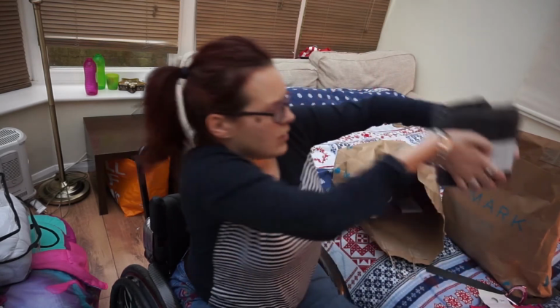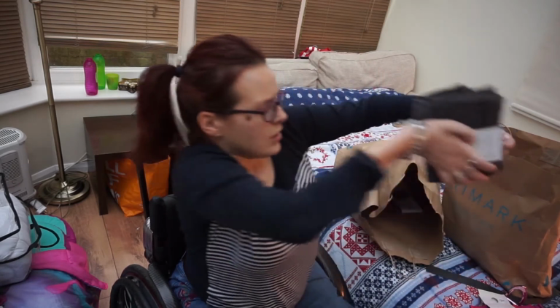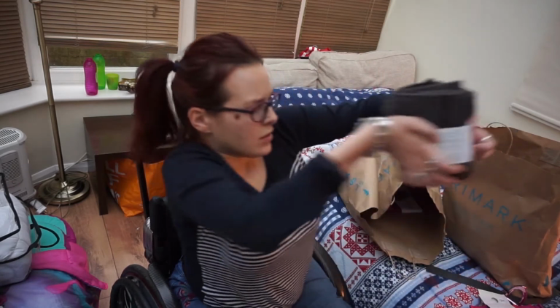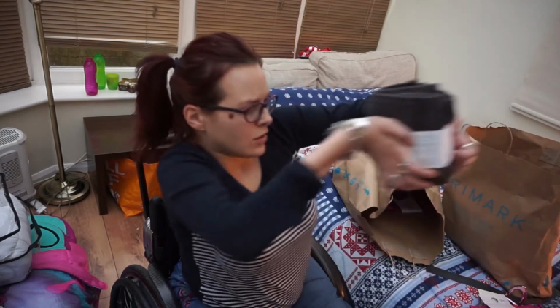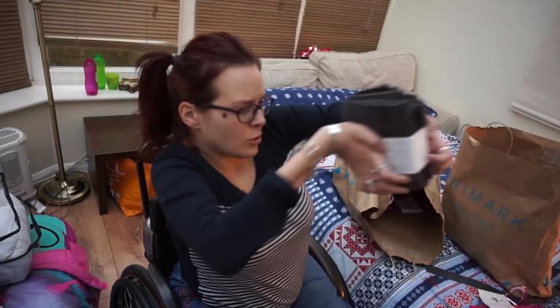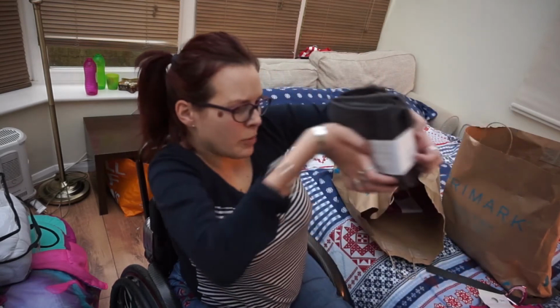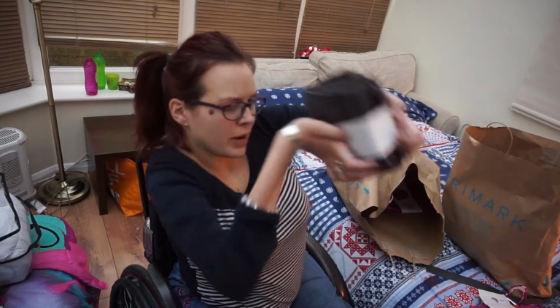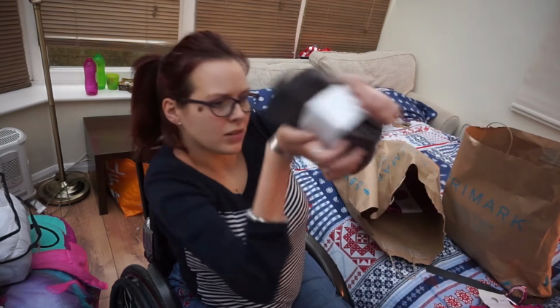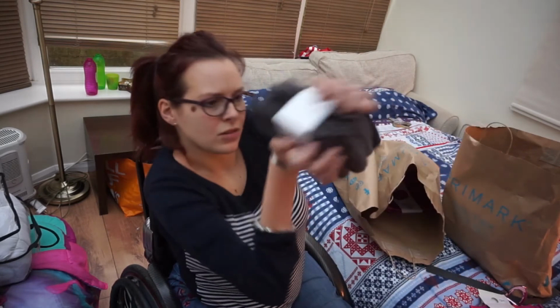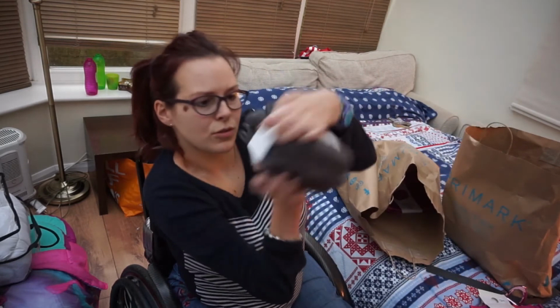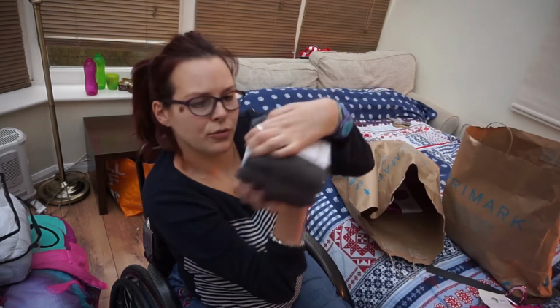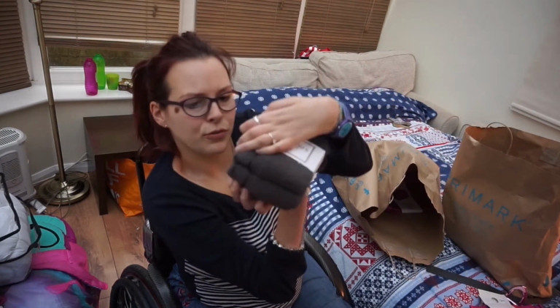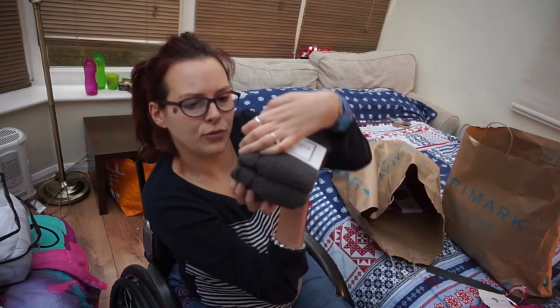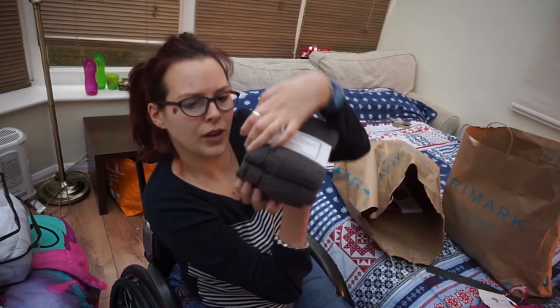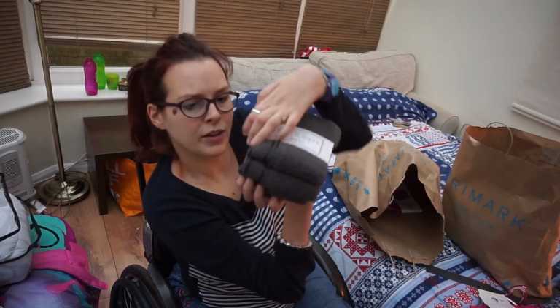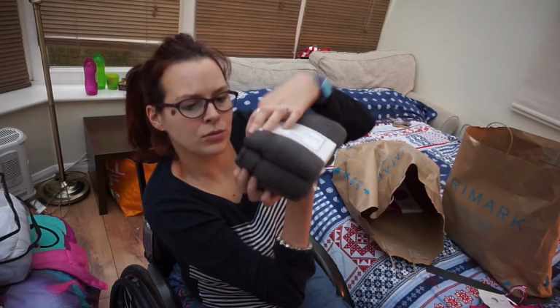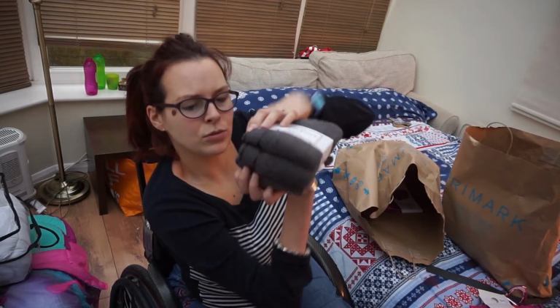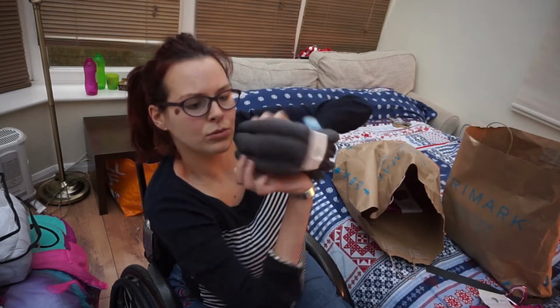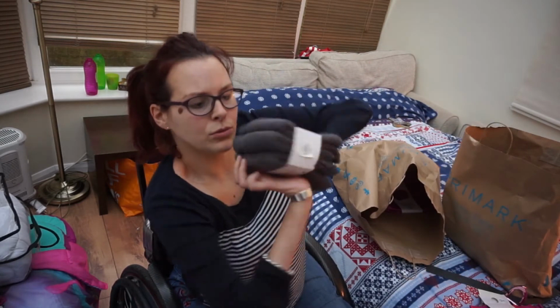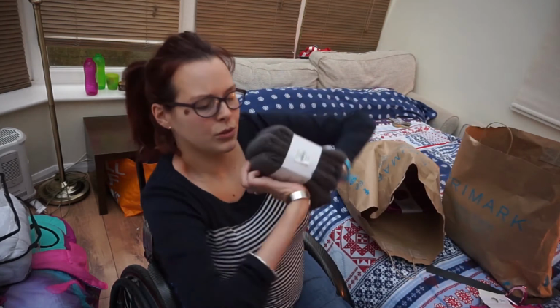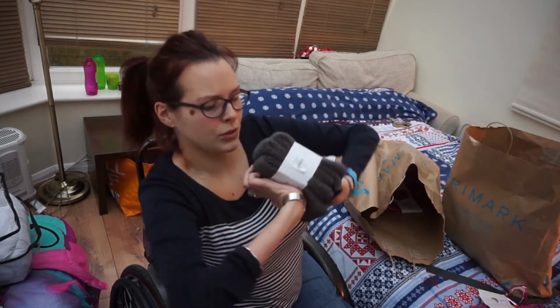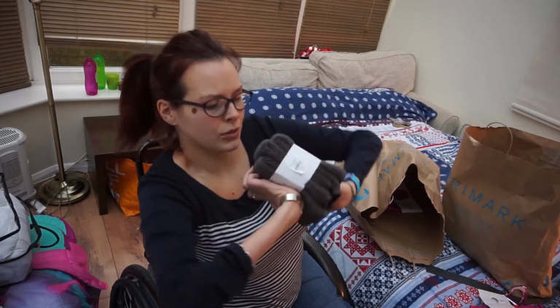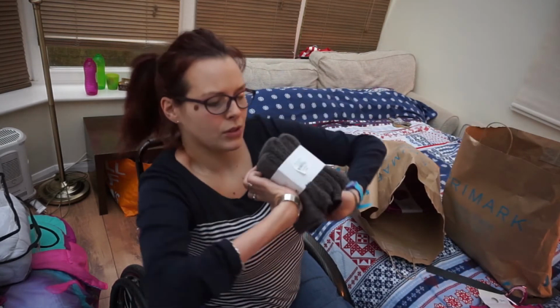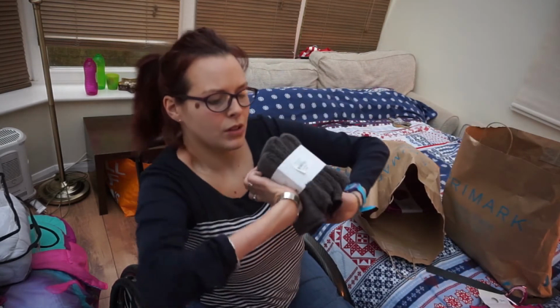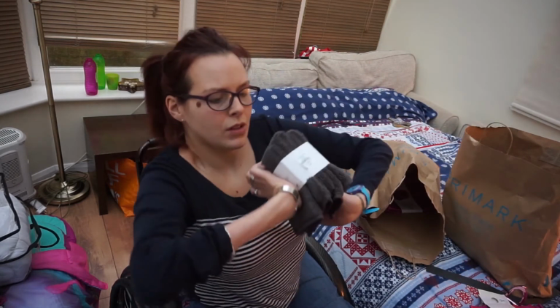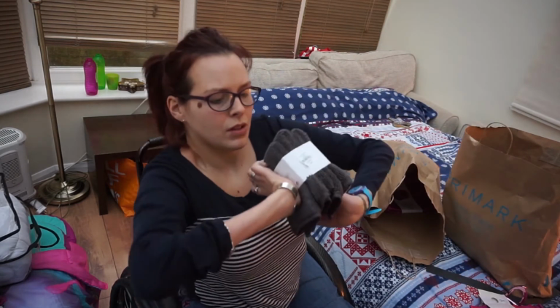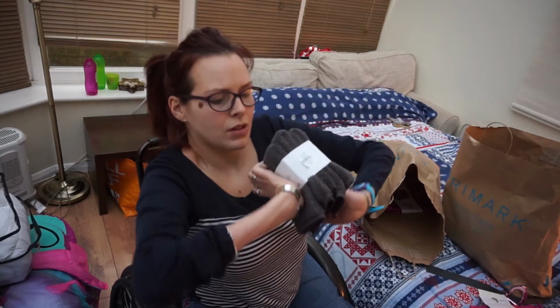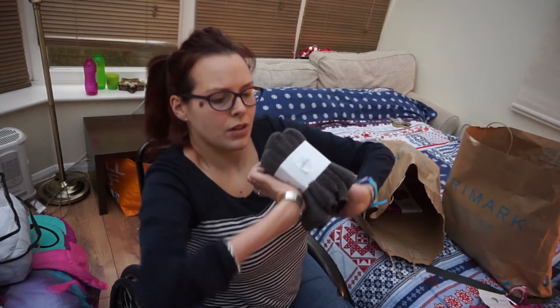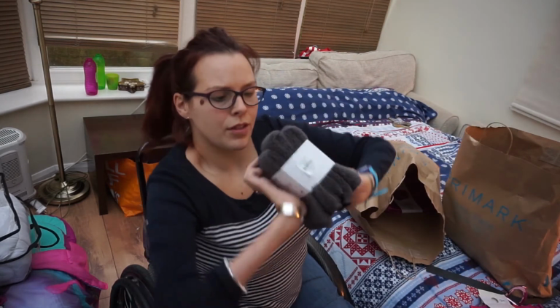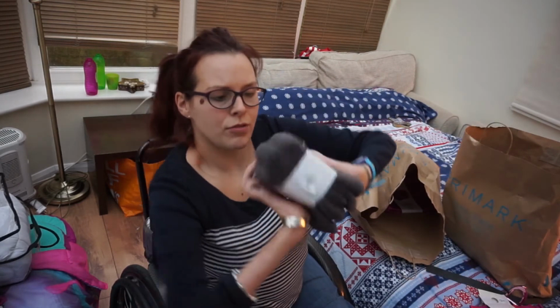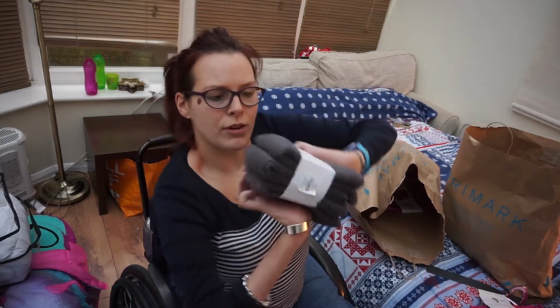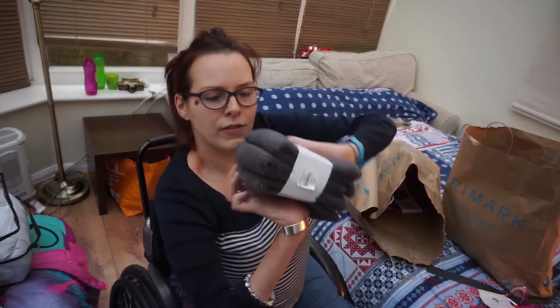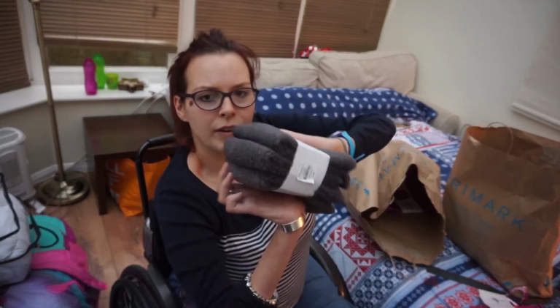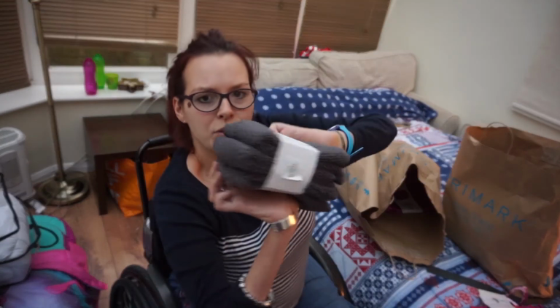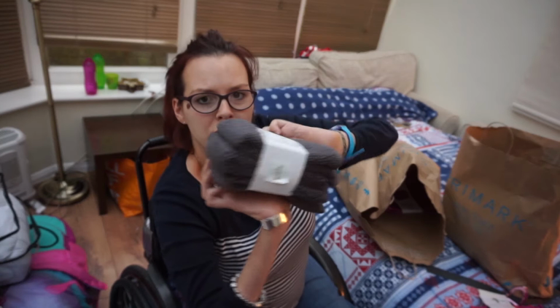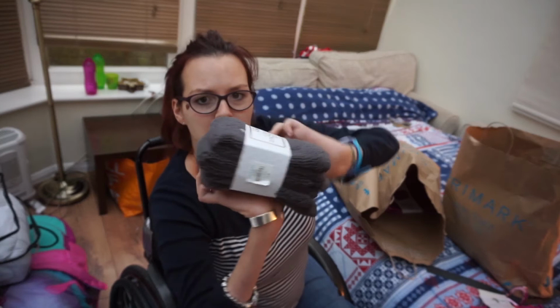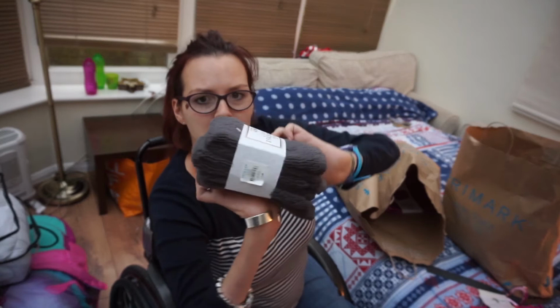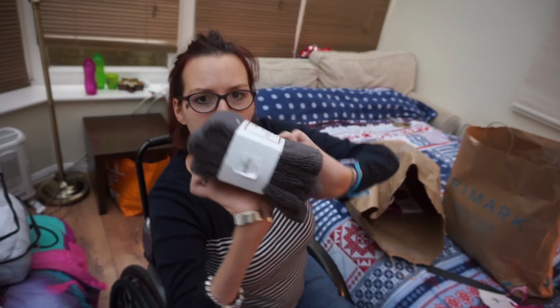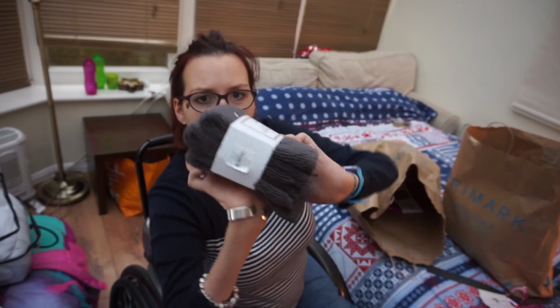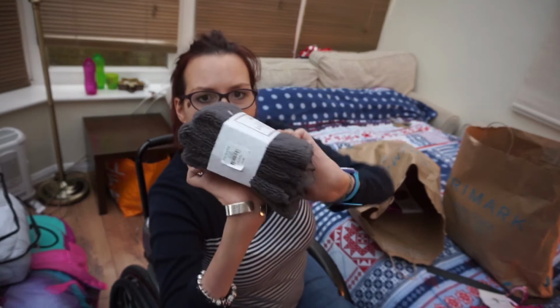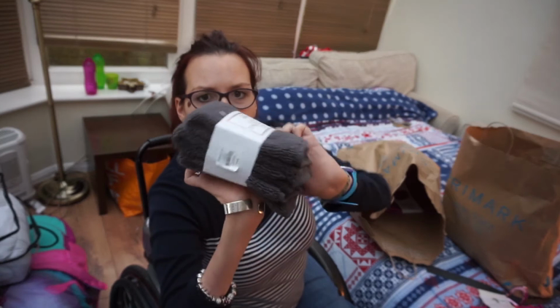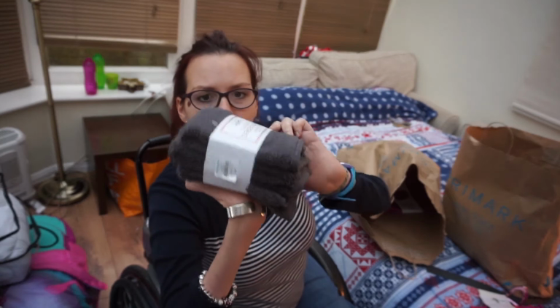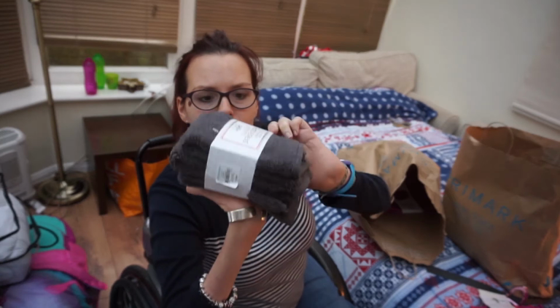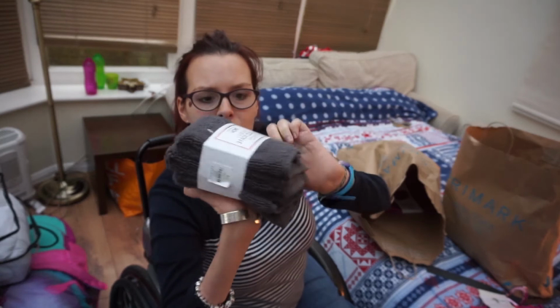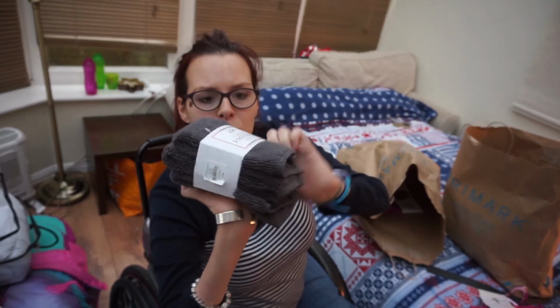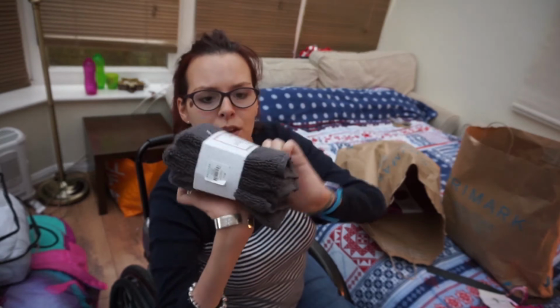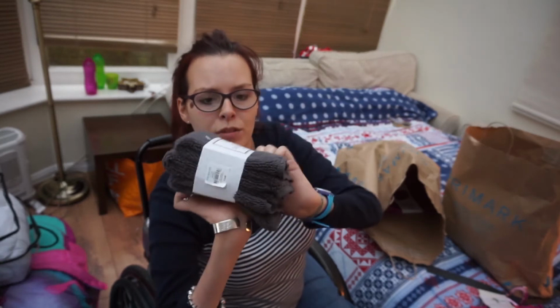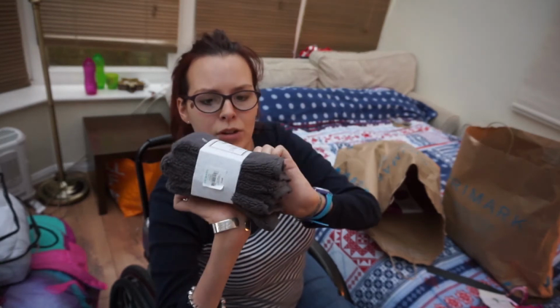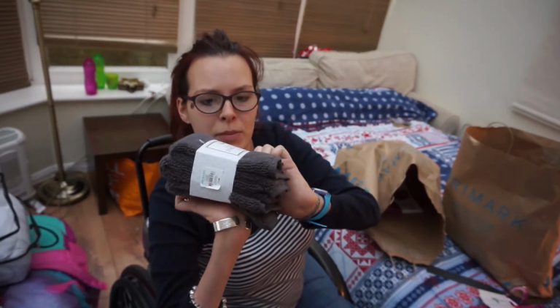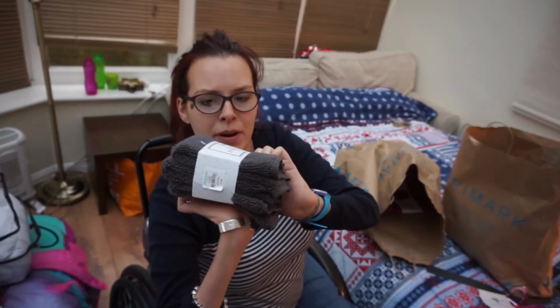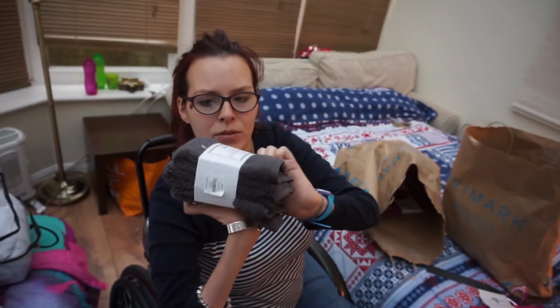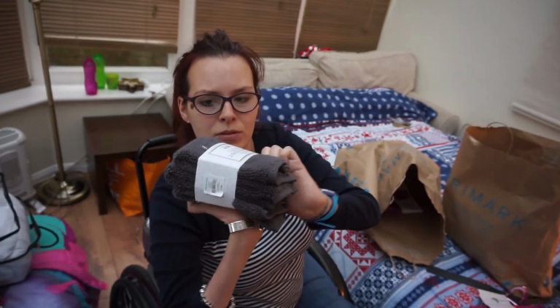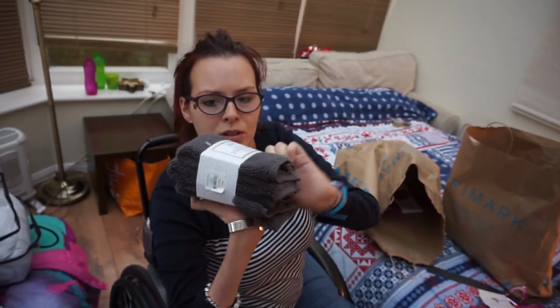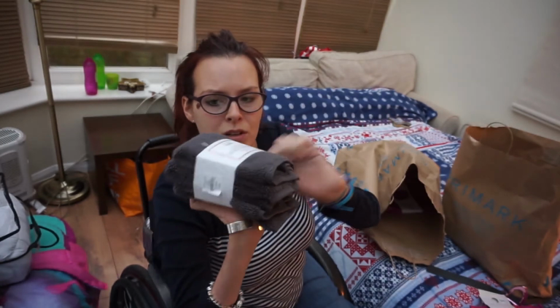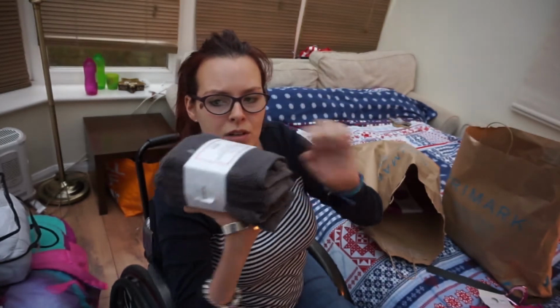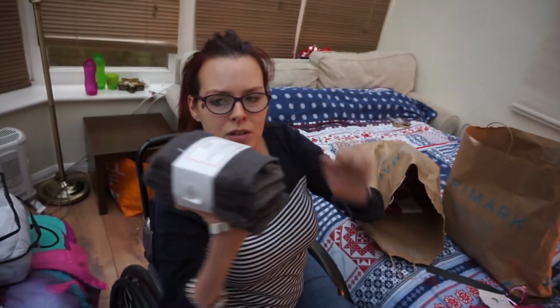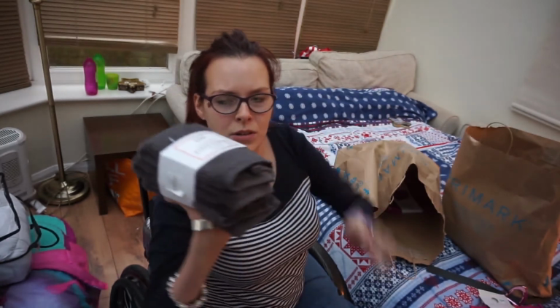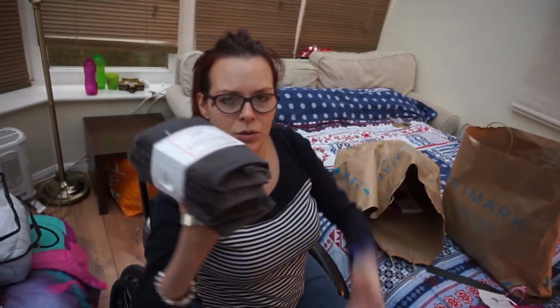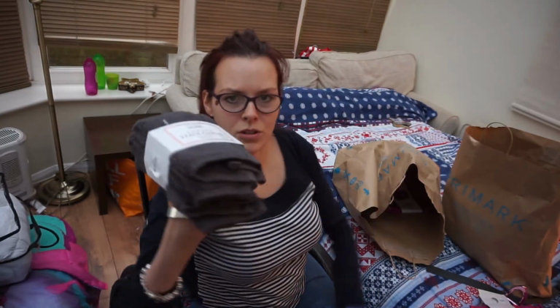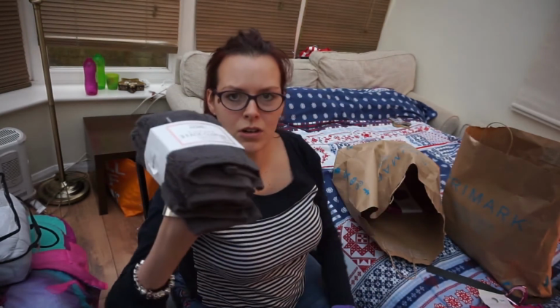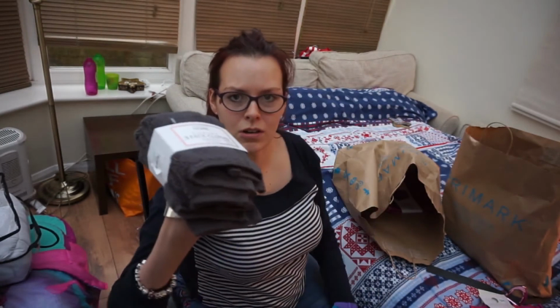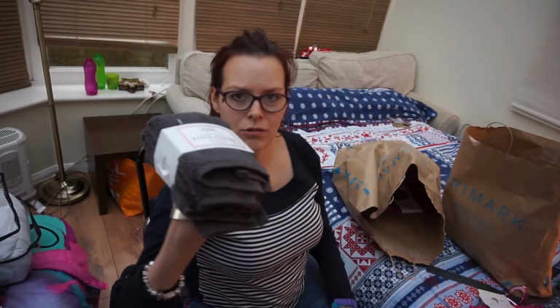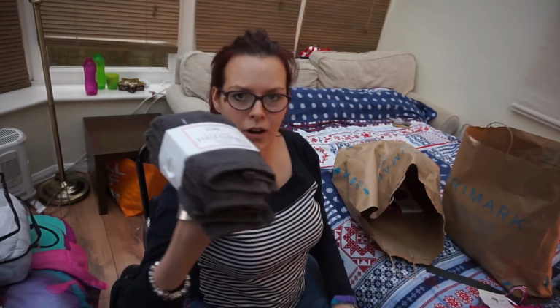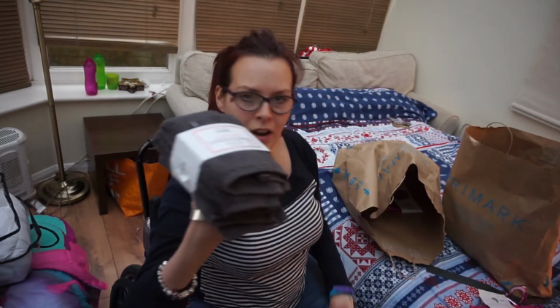Two packs of flannels — three flannels in each pack — which were £3. I got dark grey and another colour.